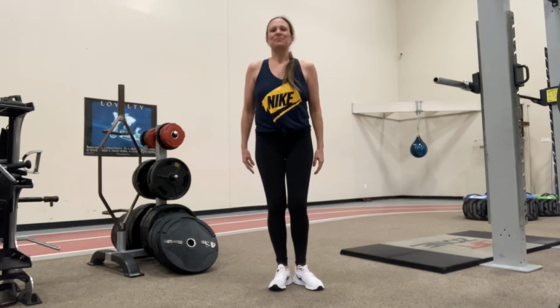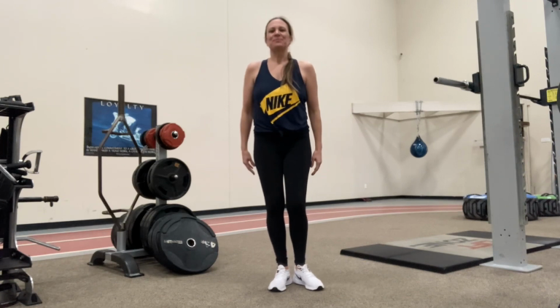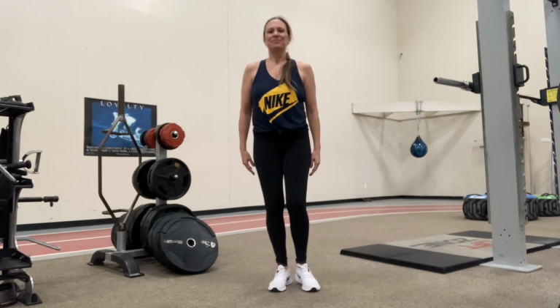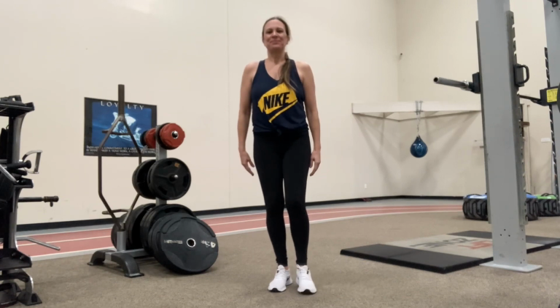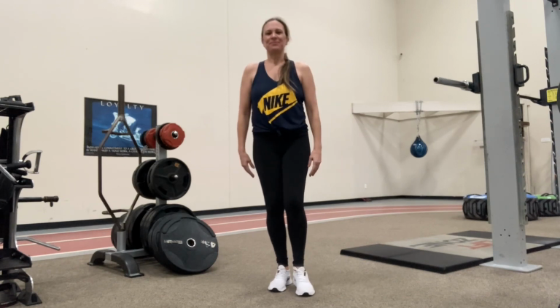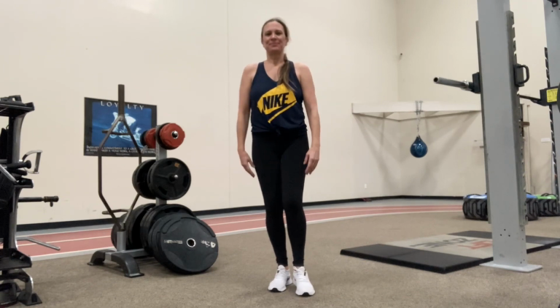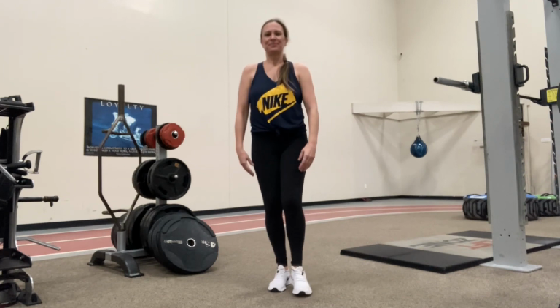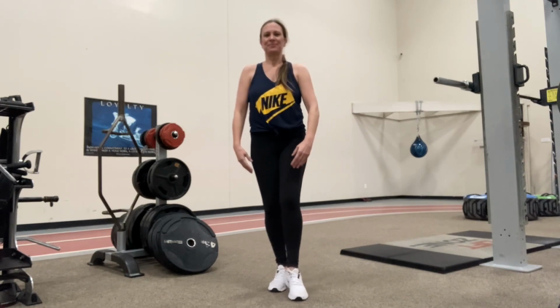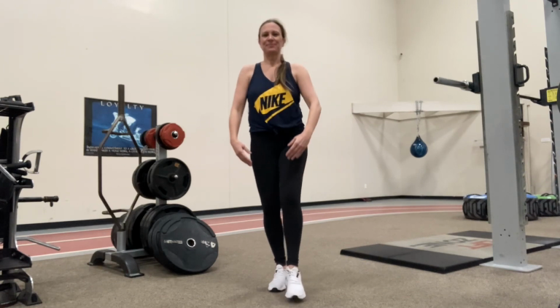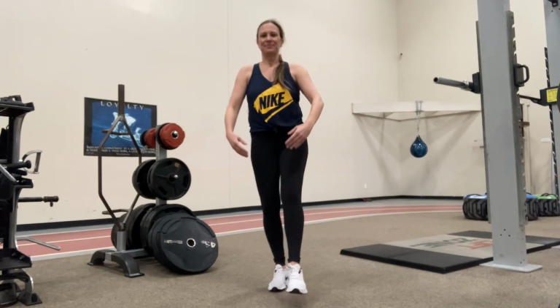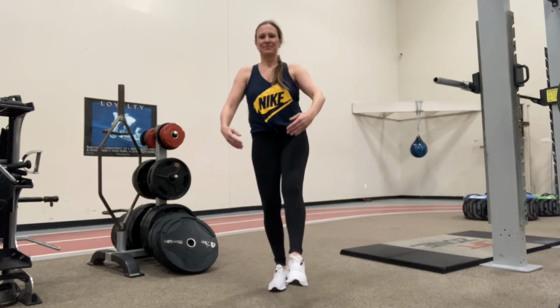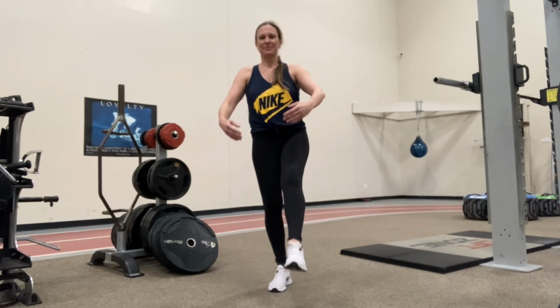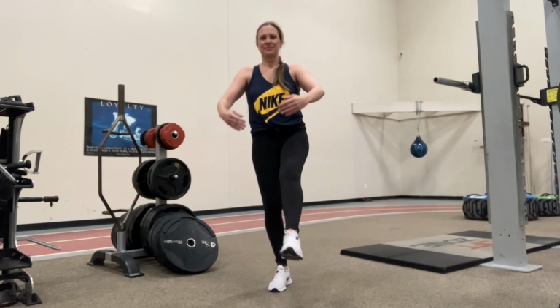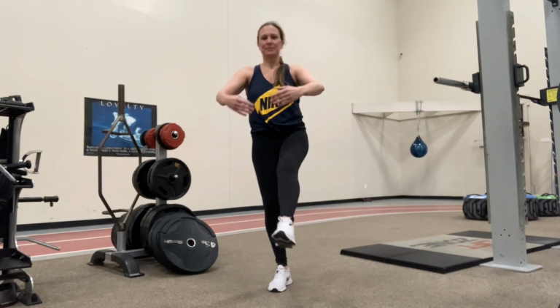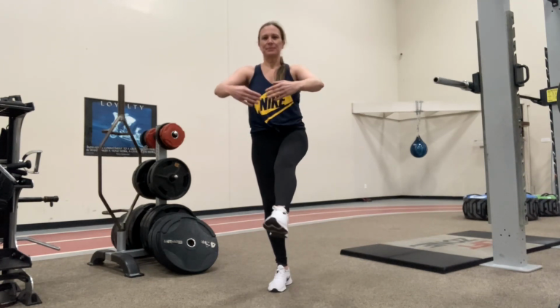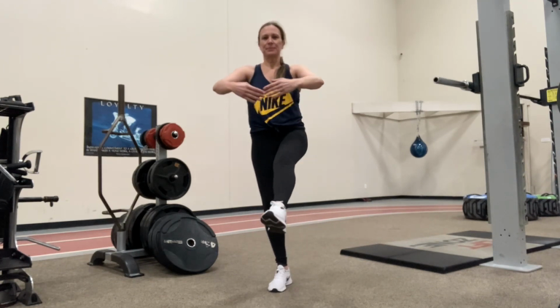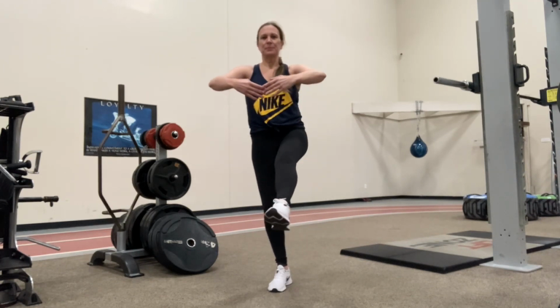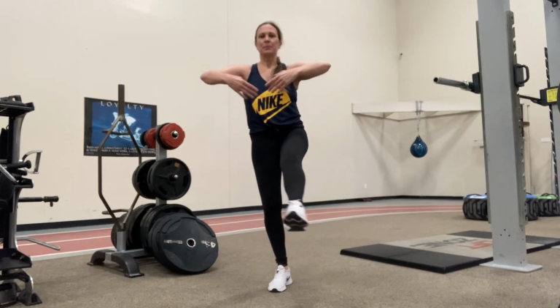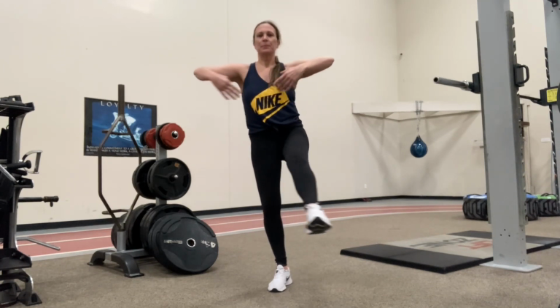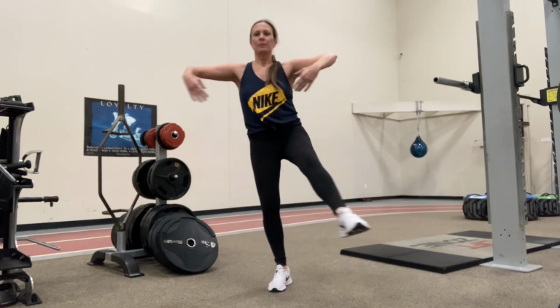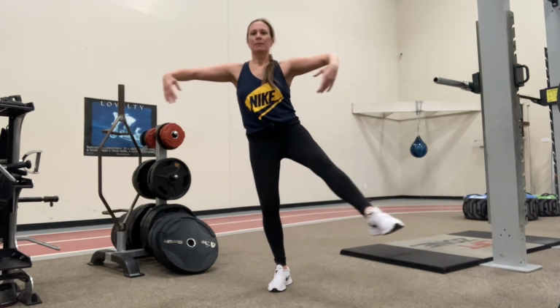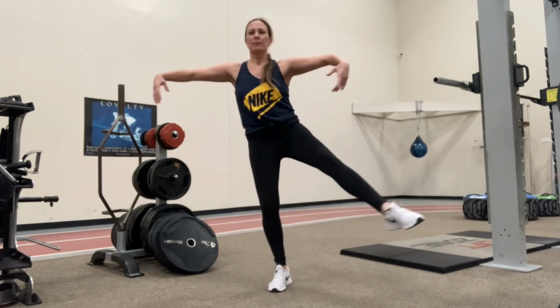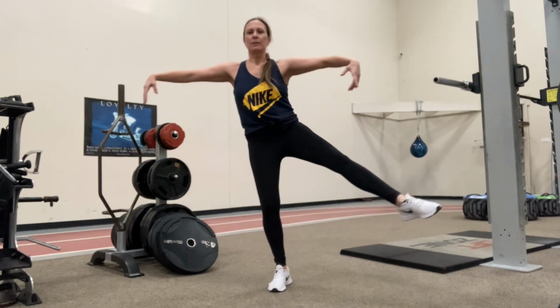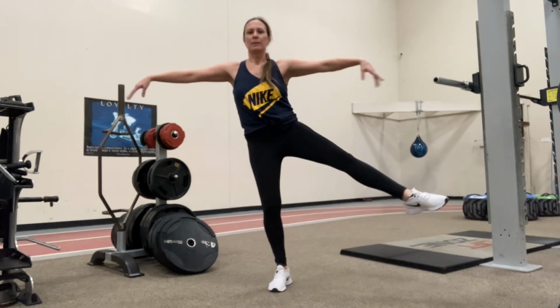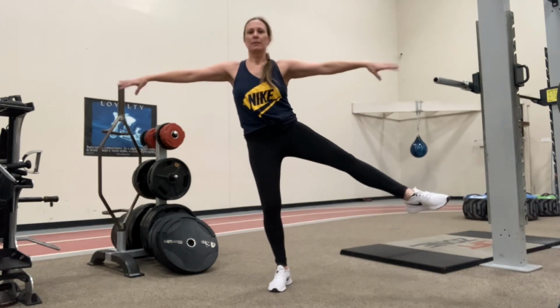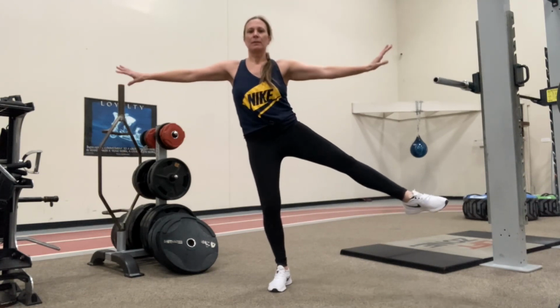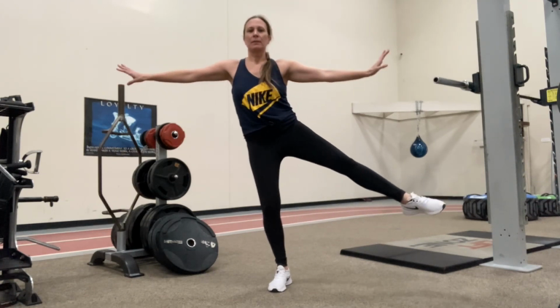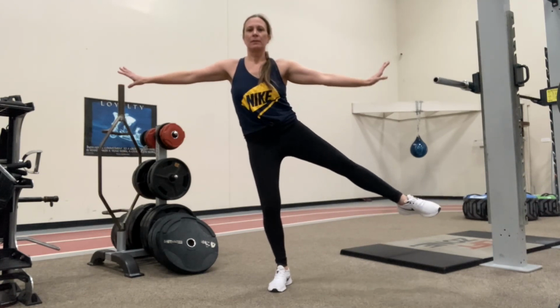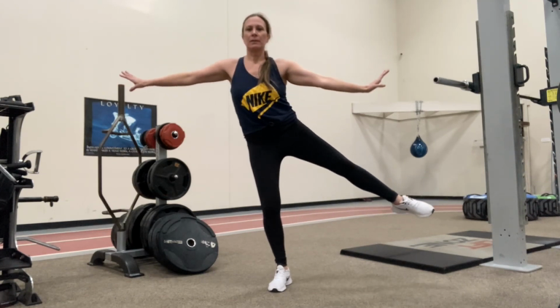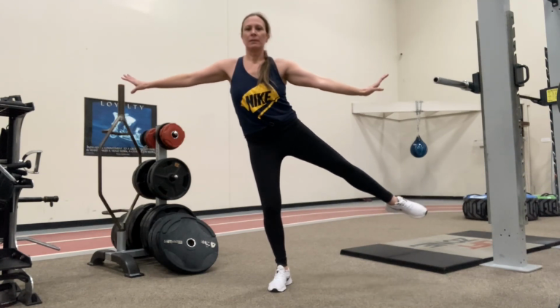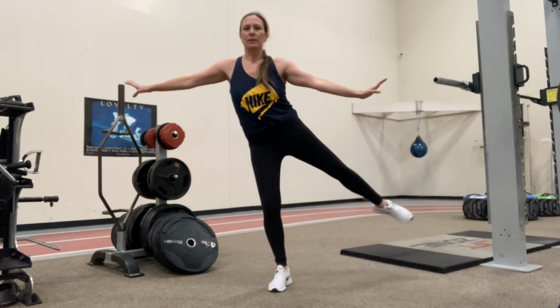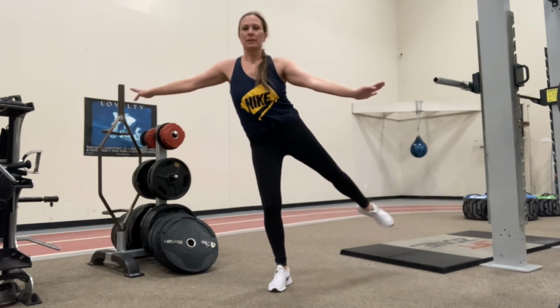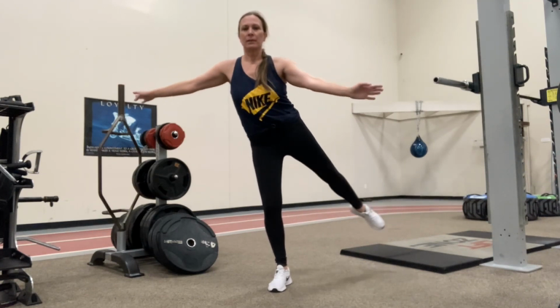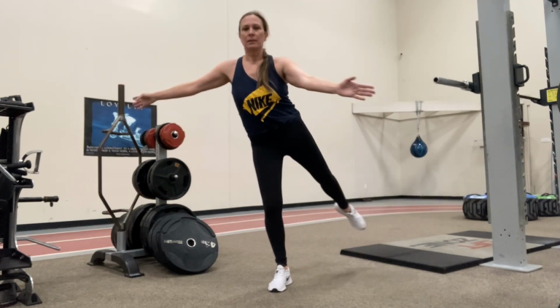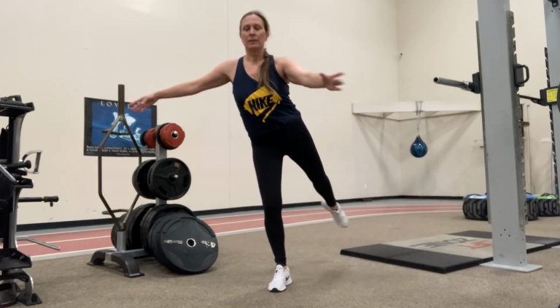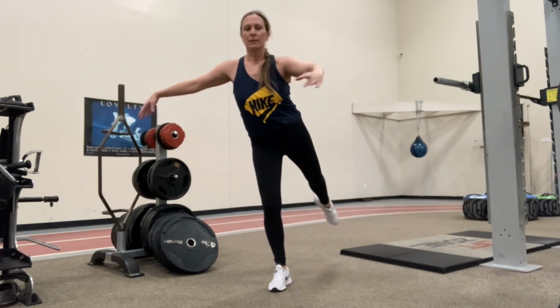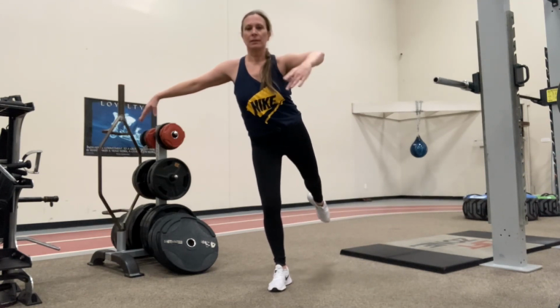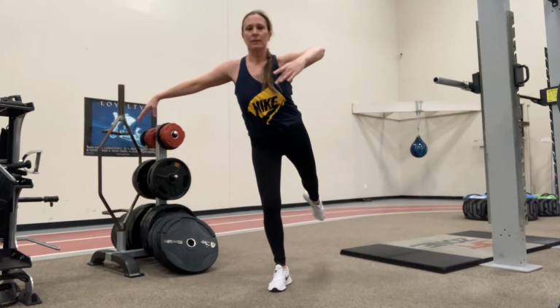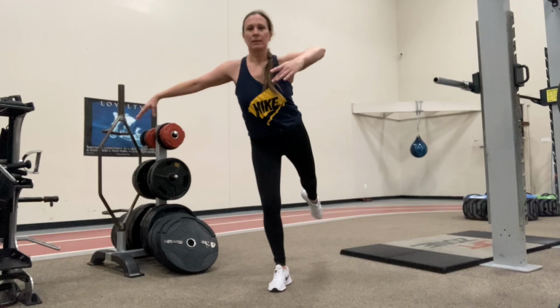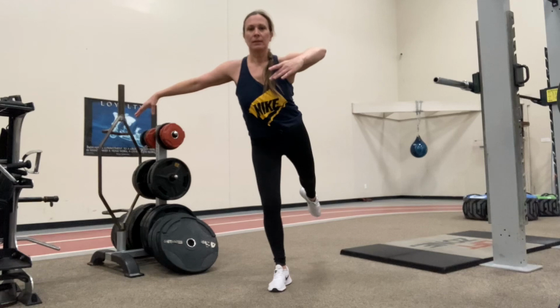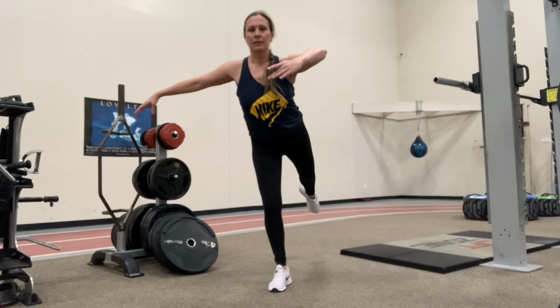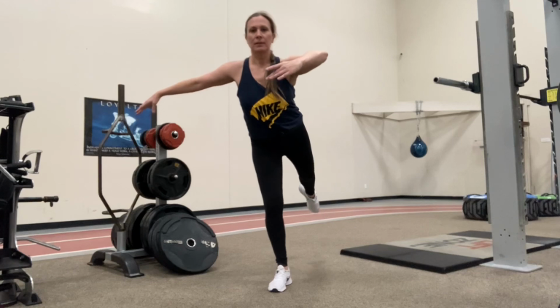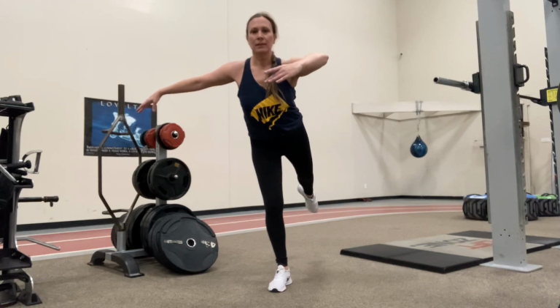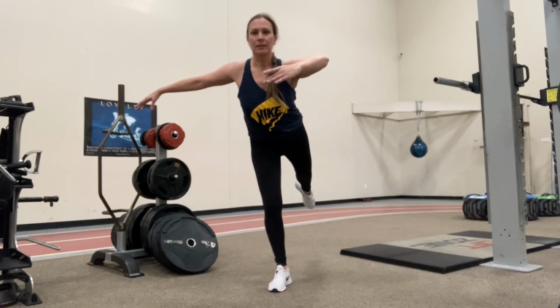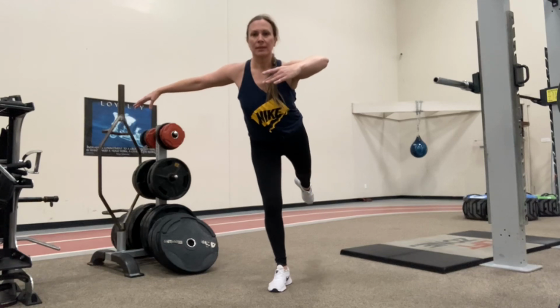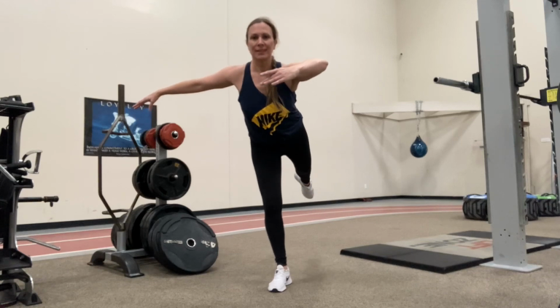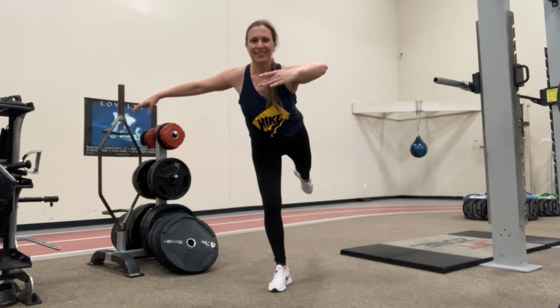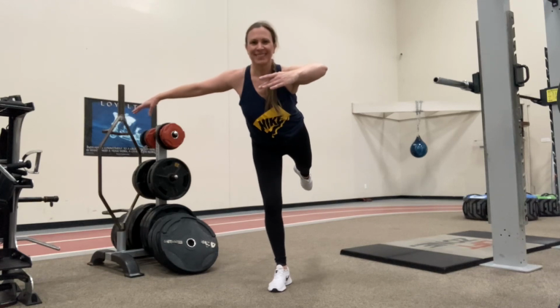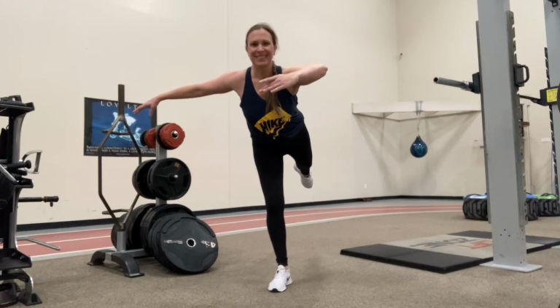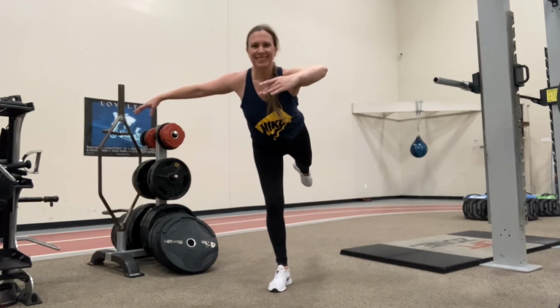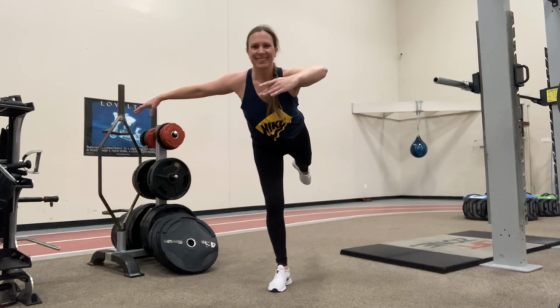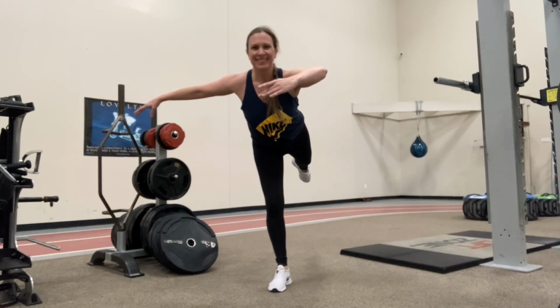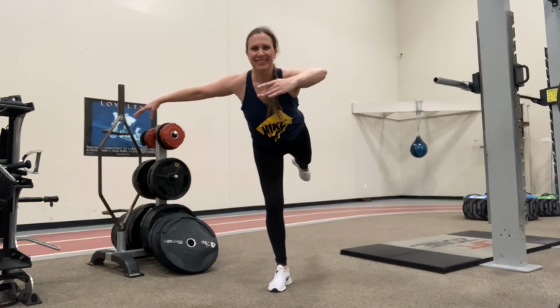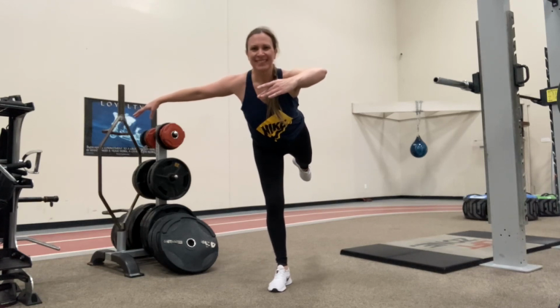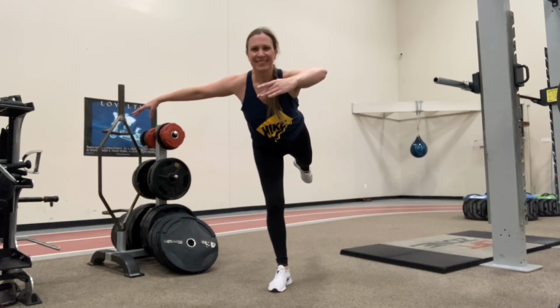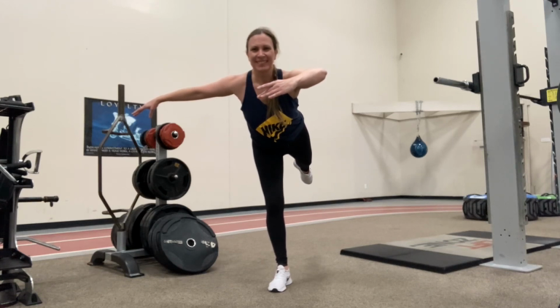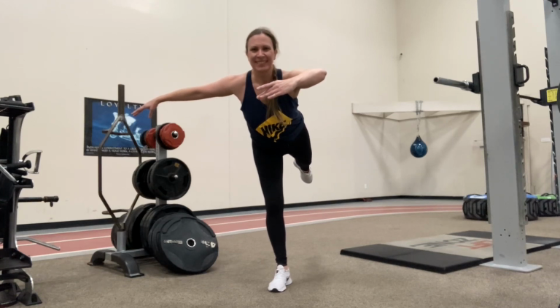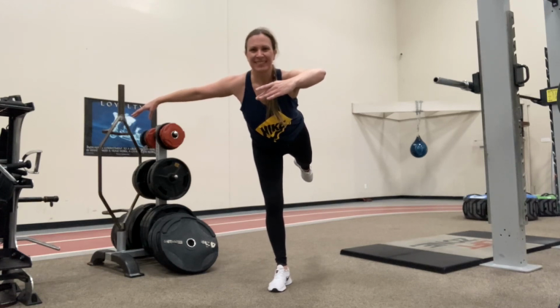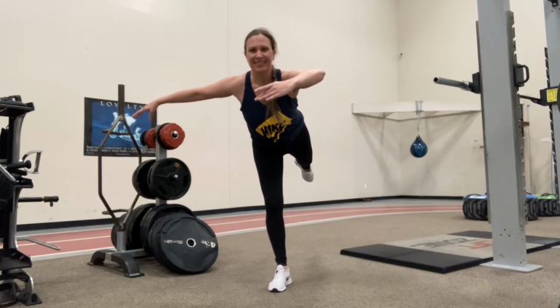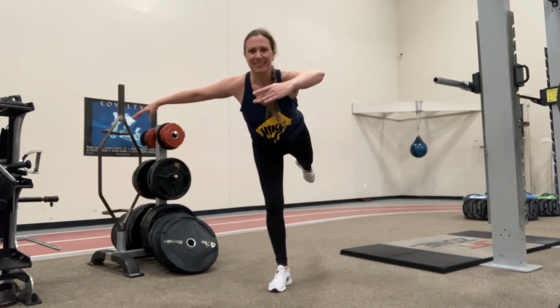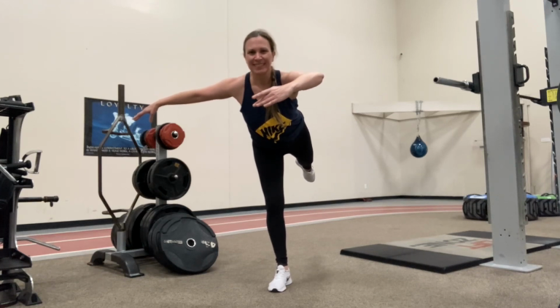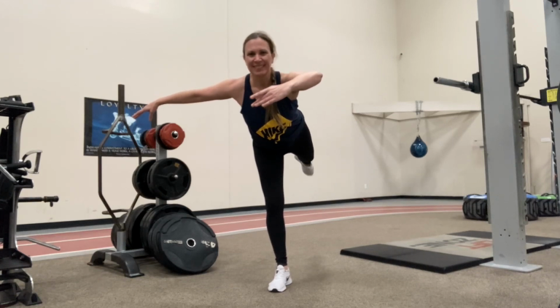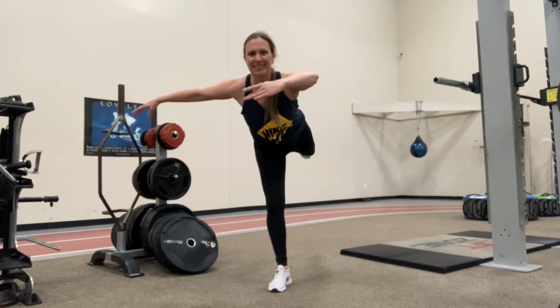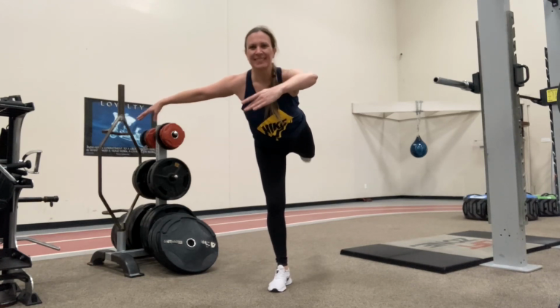Grab a chair if you need it. This leg's going to come up a bit higher here. Again, and we're going to hold. Very good. Remember, always have fun, everyone.